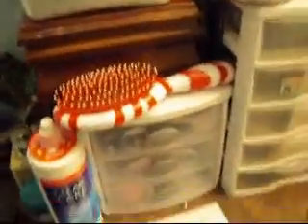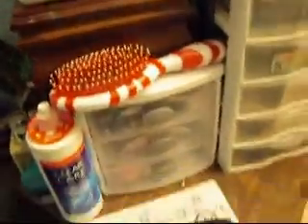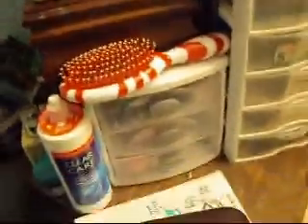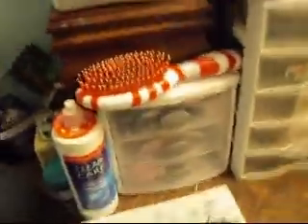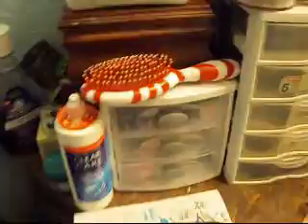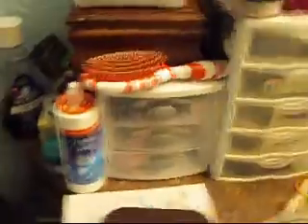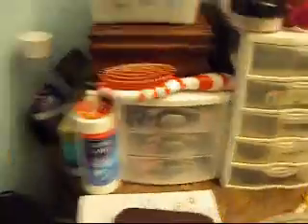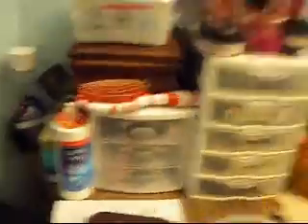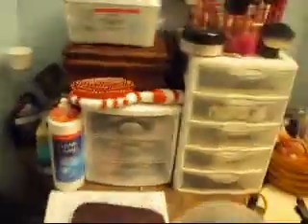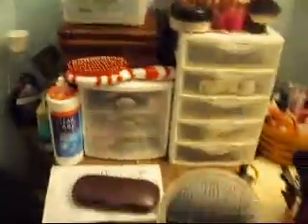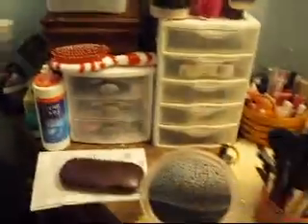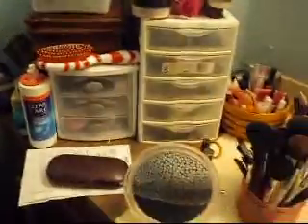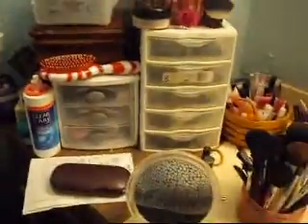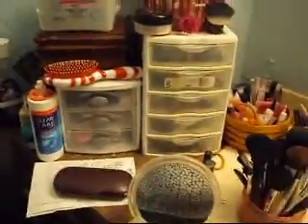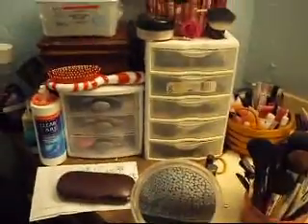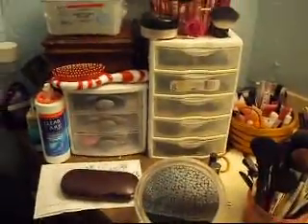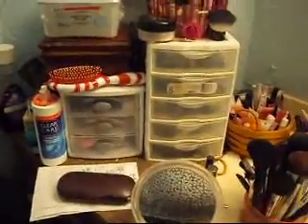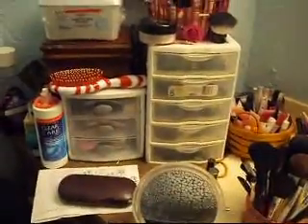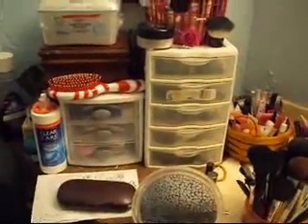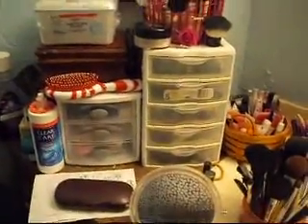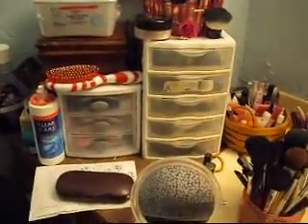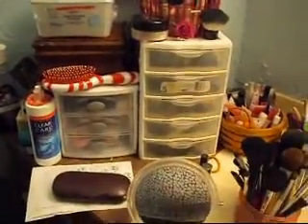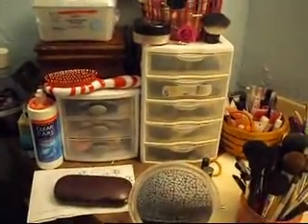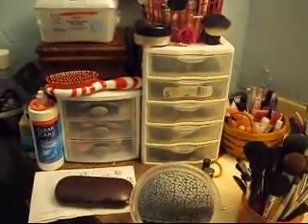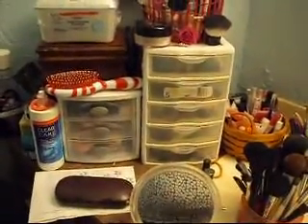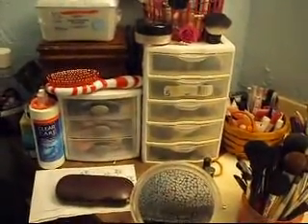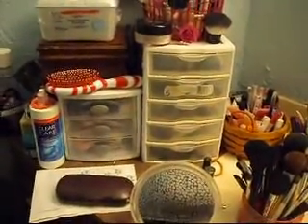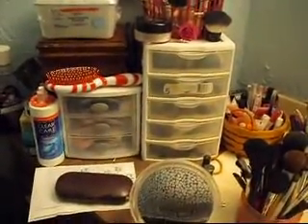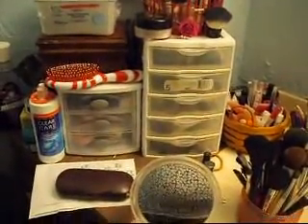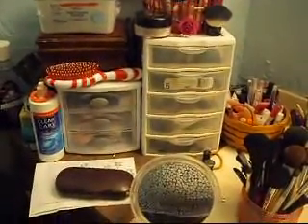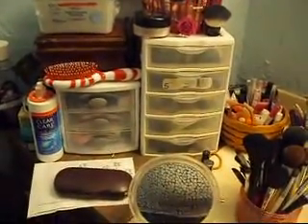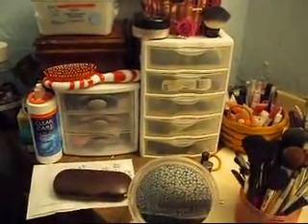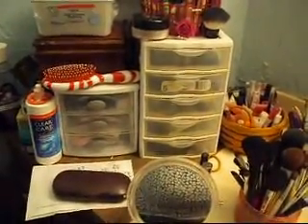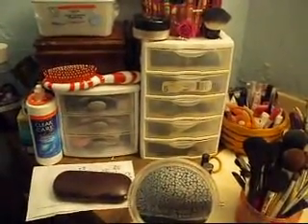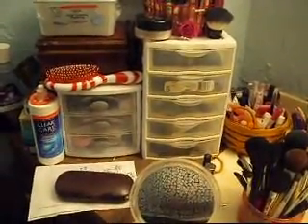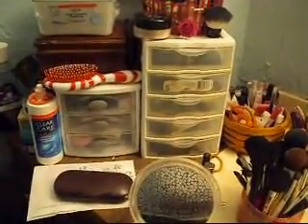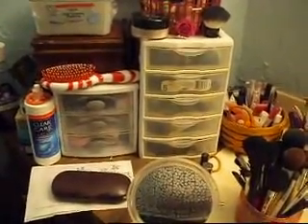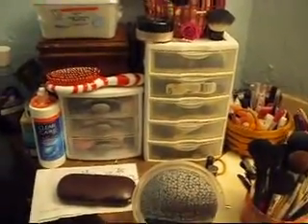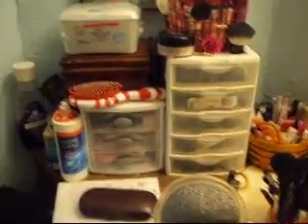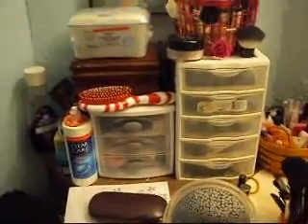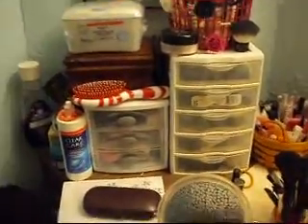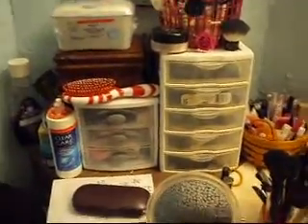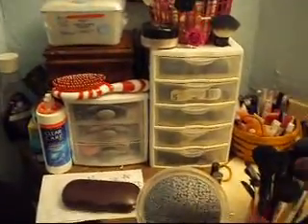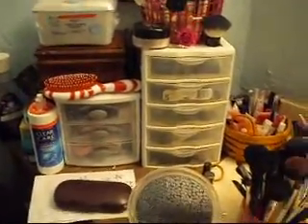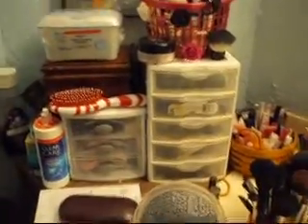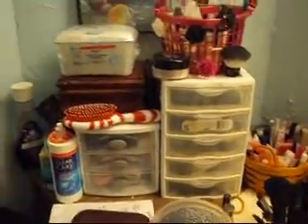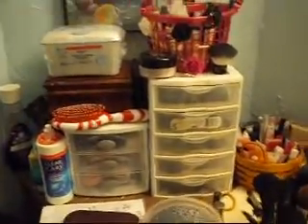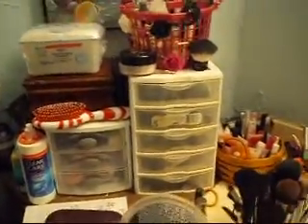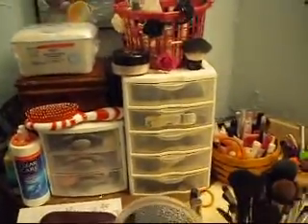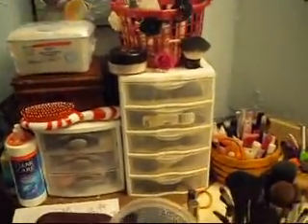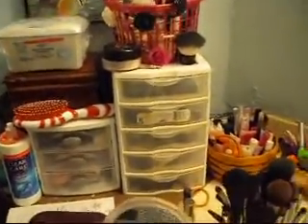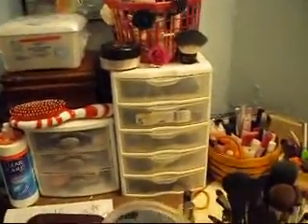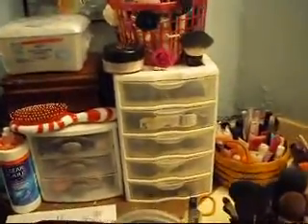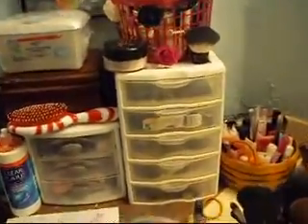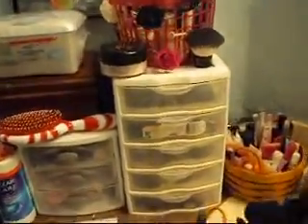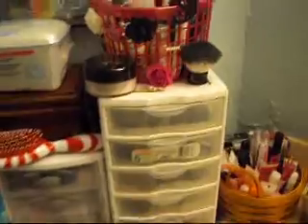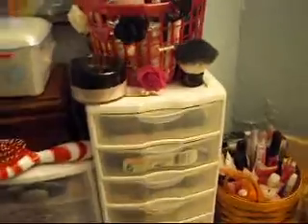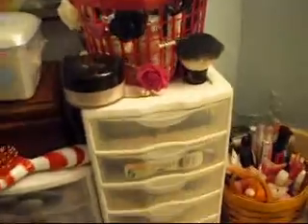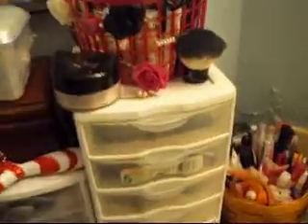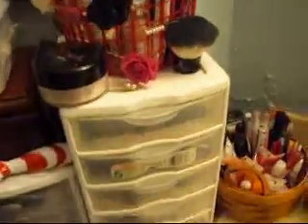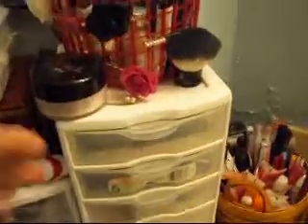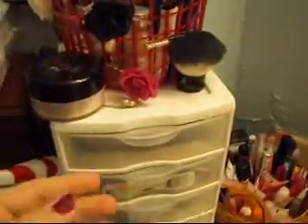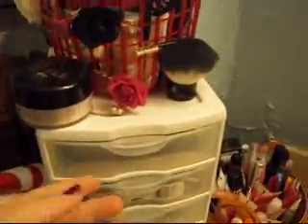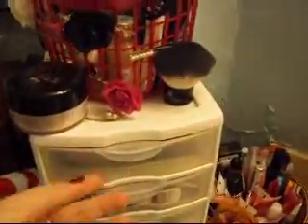Over here I keep makeup remover pads on top of my jewelry box. And then those are the two containers — we'll go ahead and start with the larger one of the two.